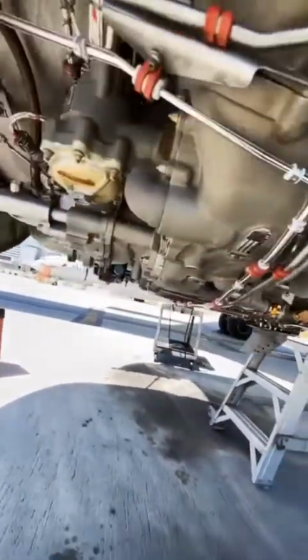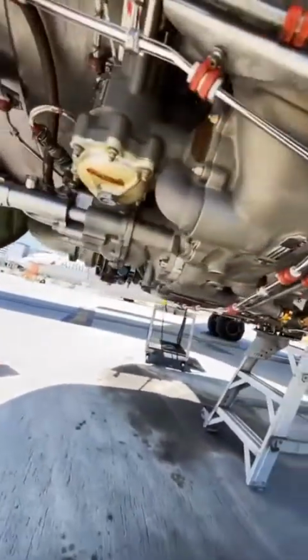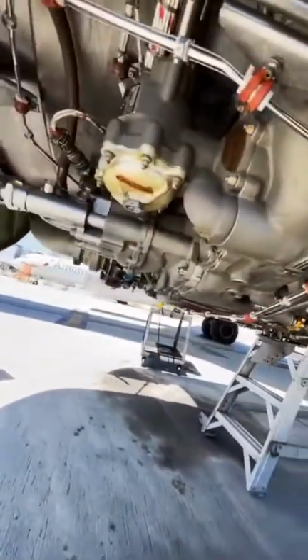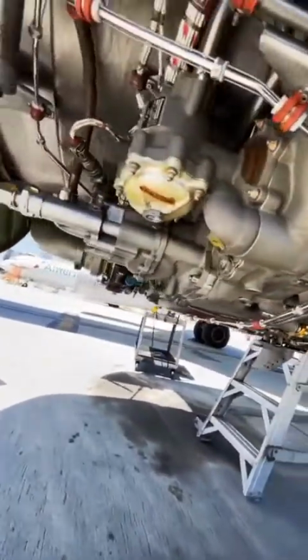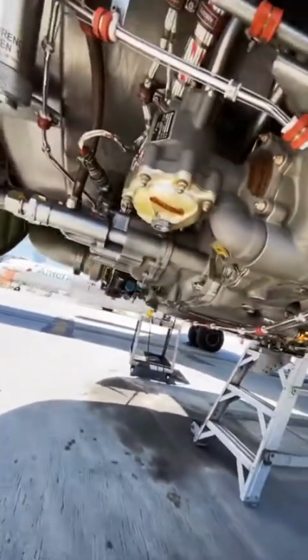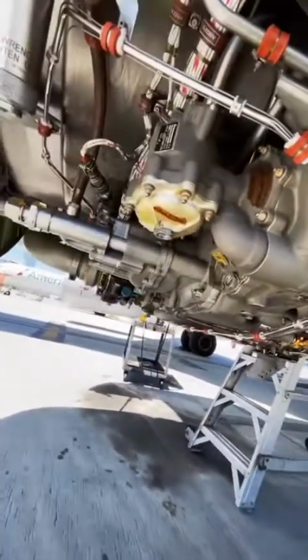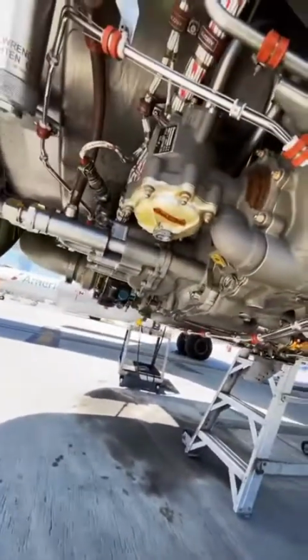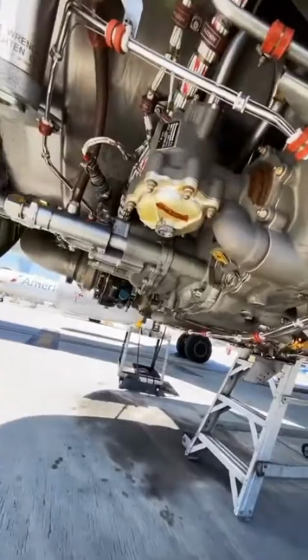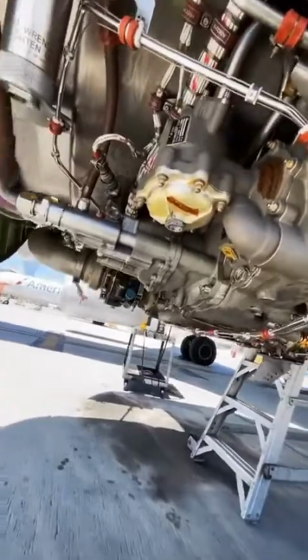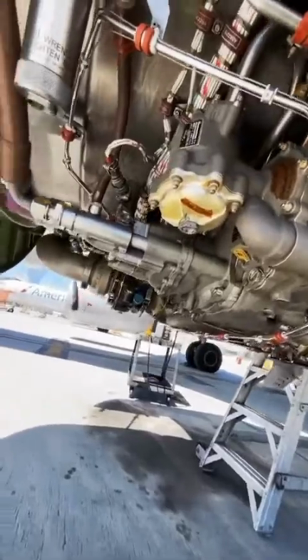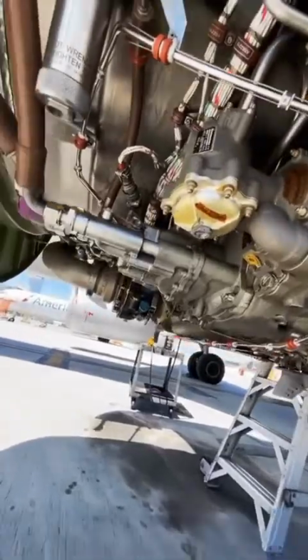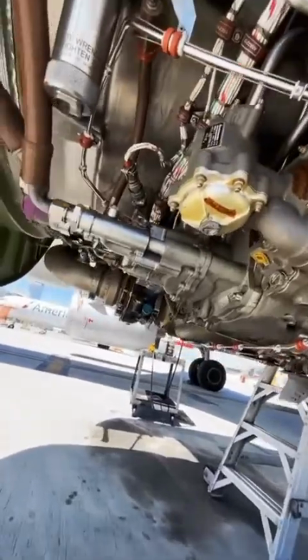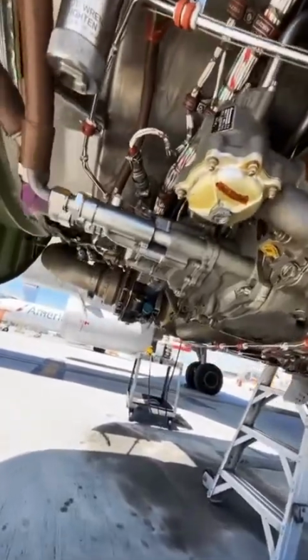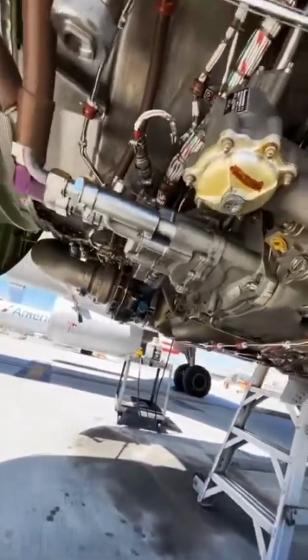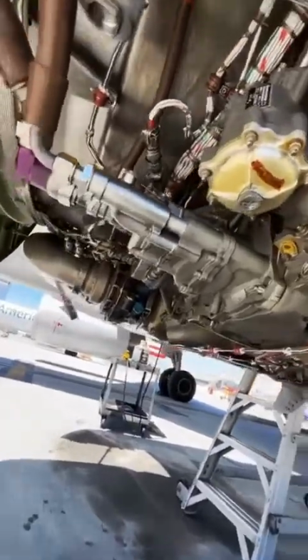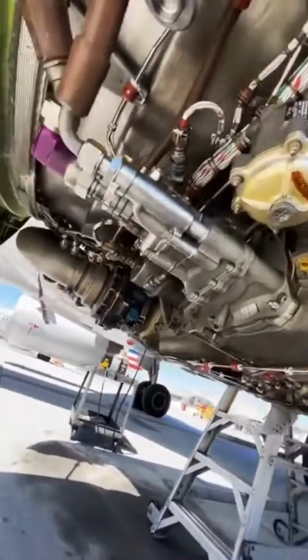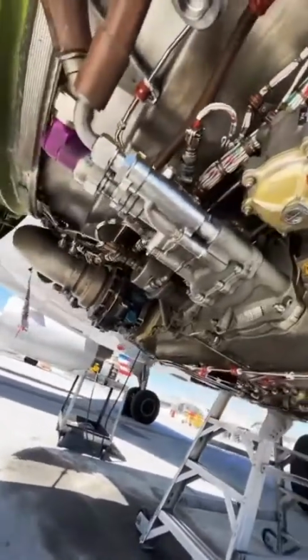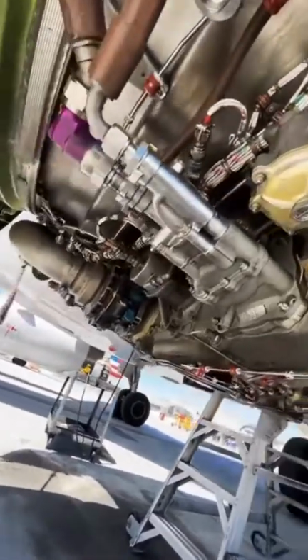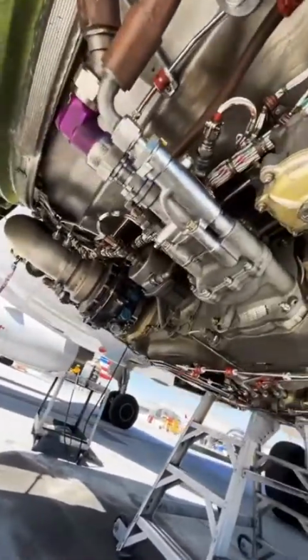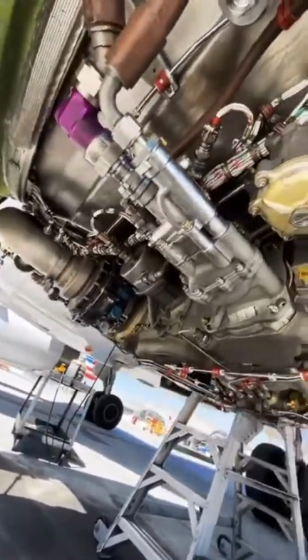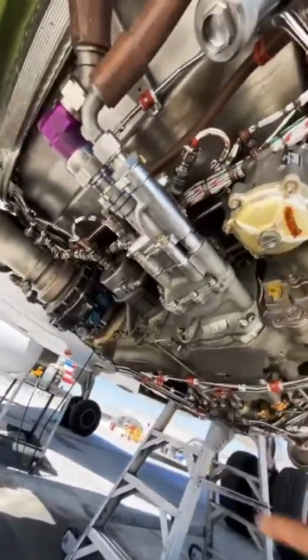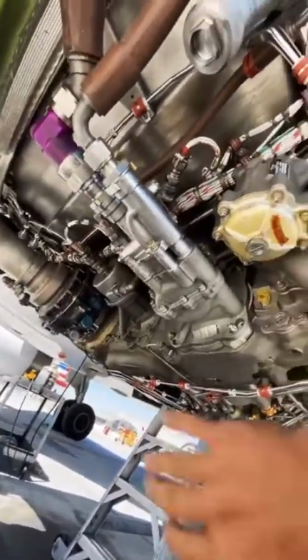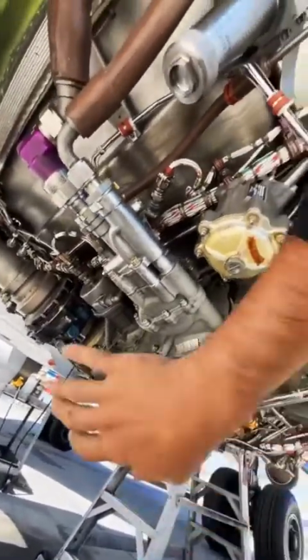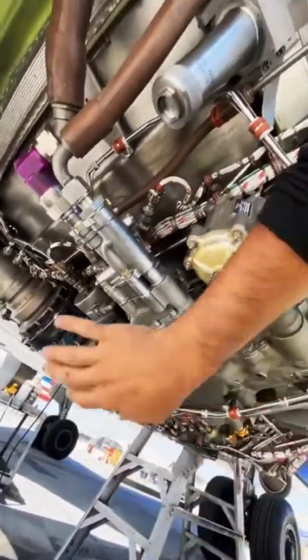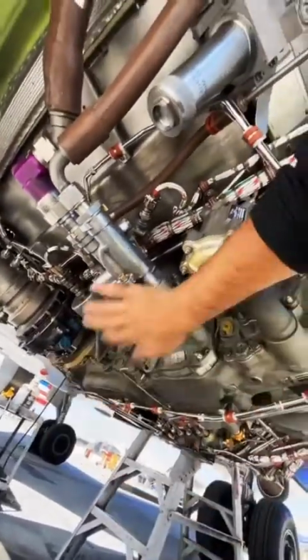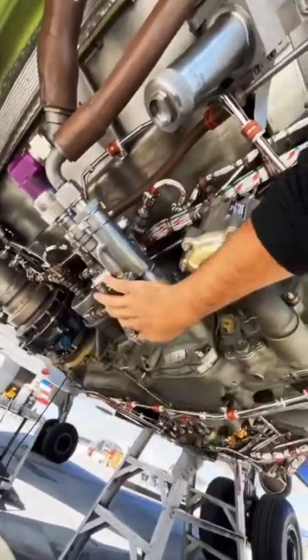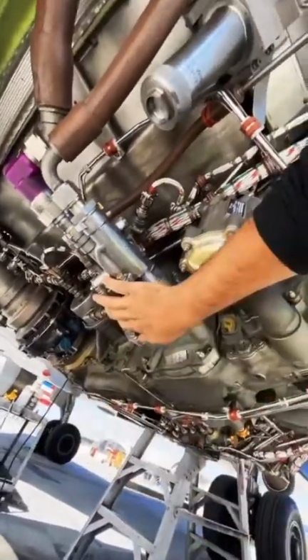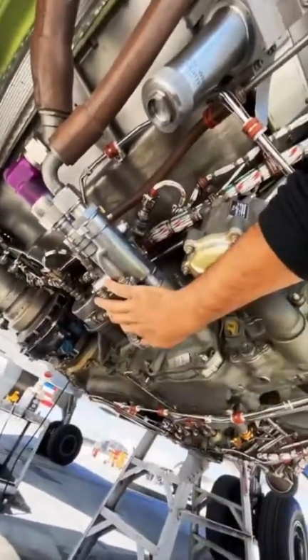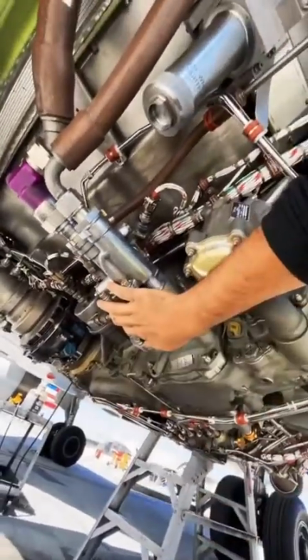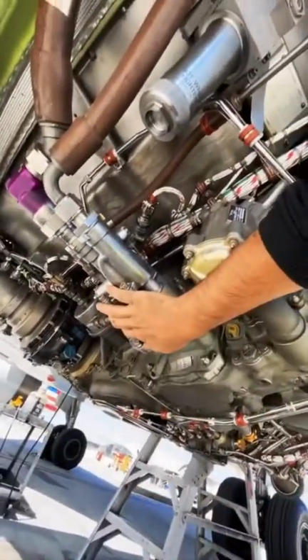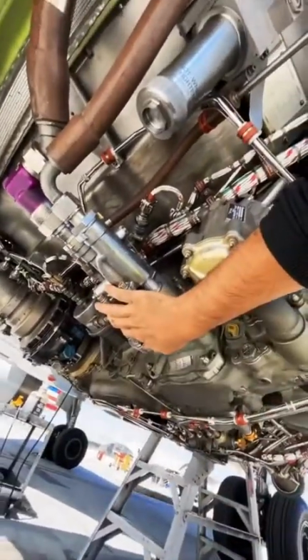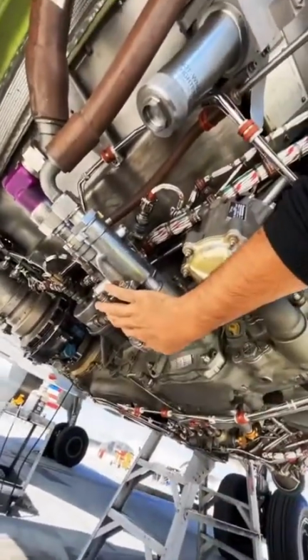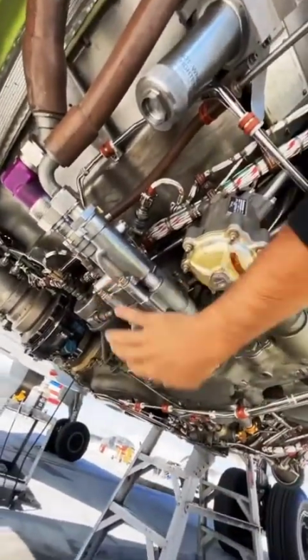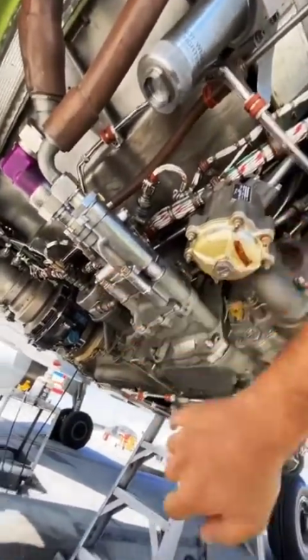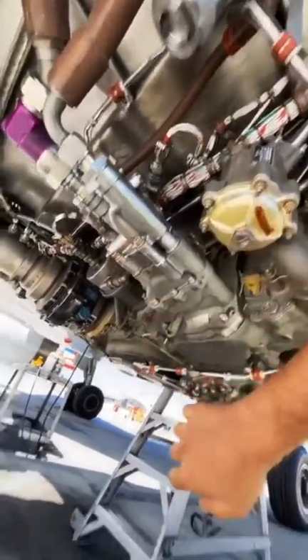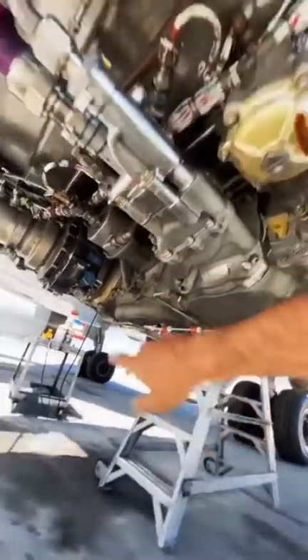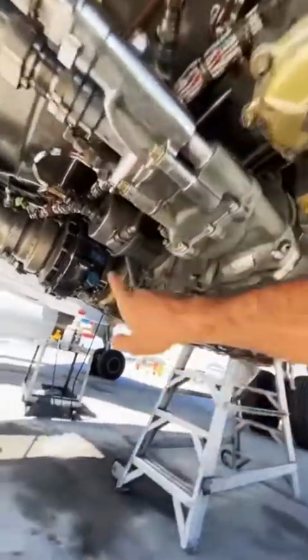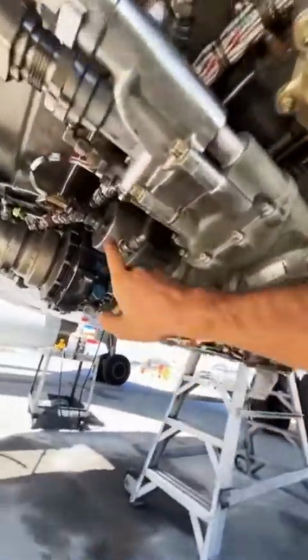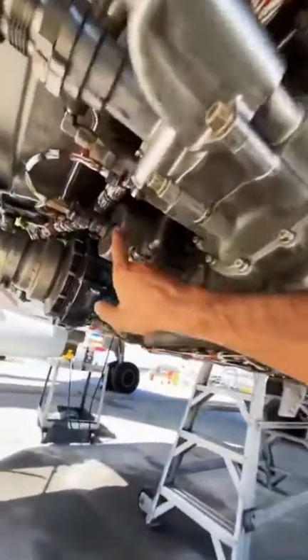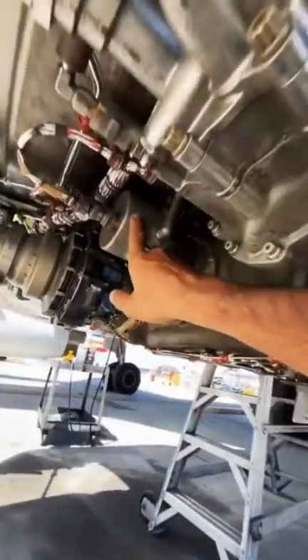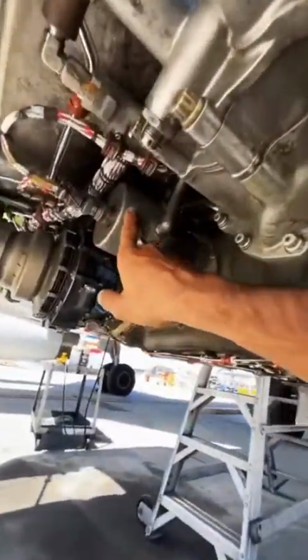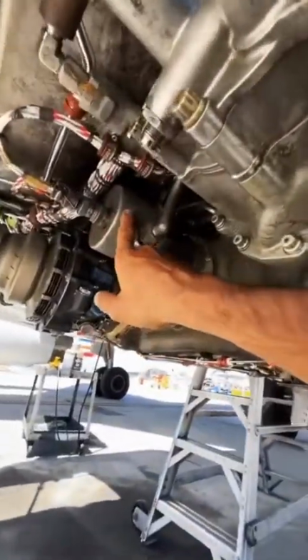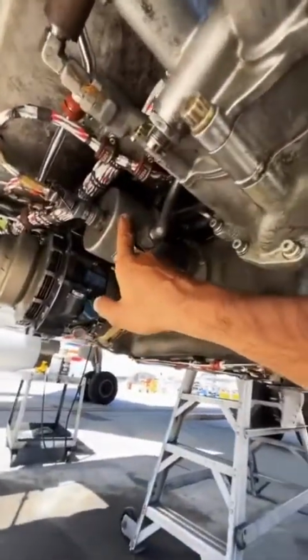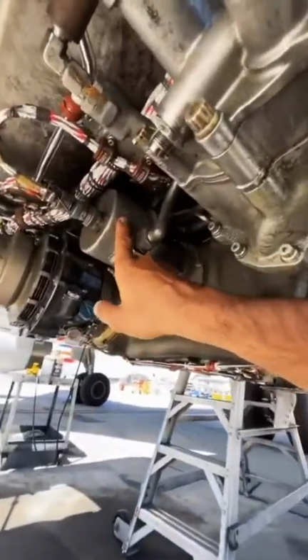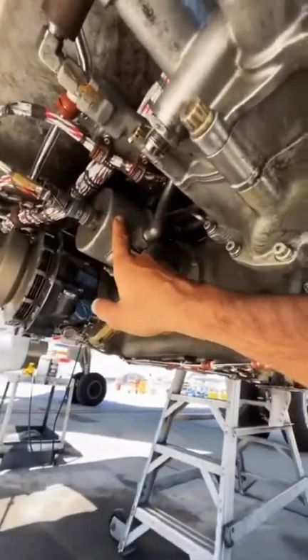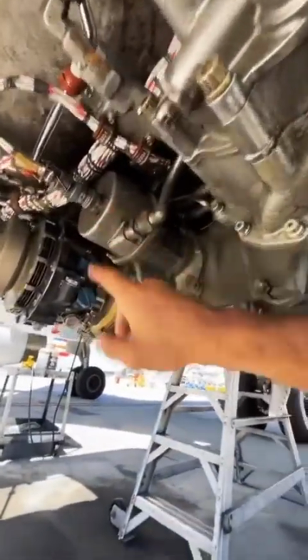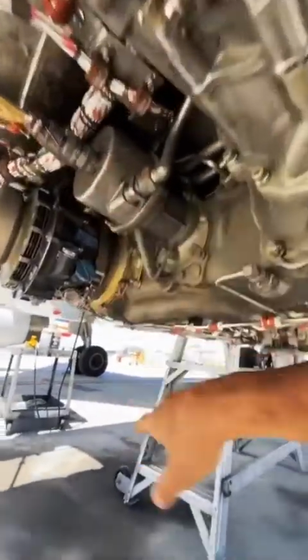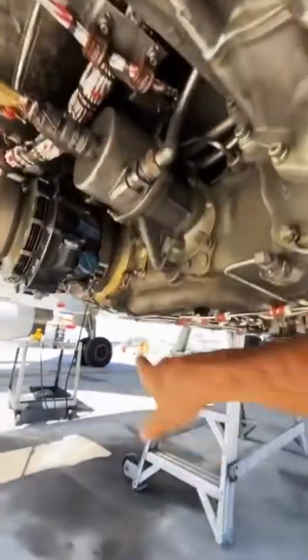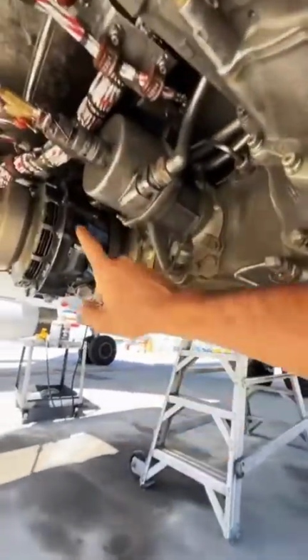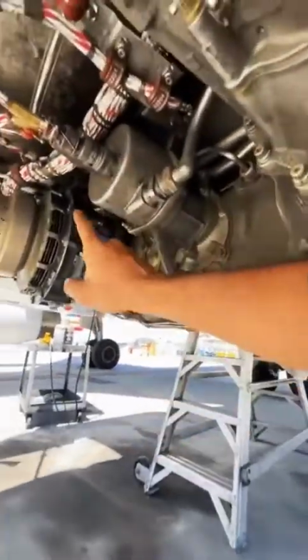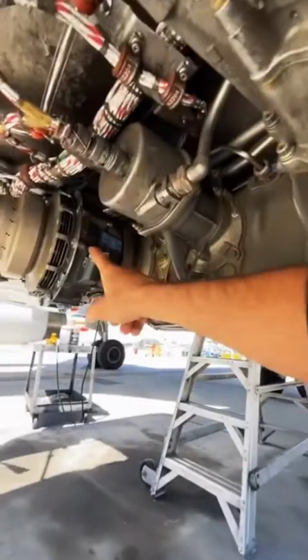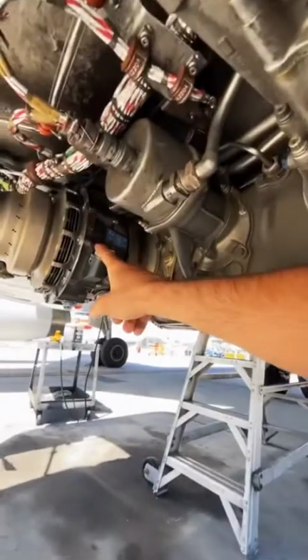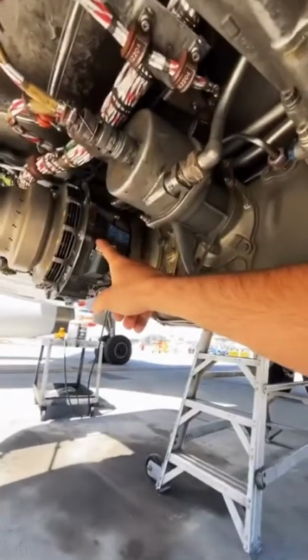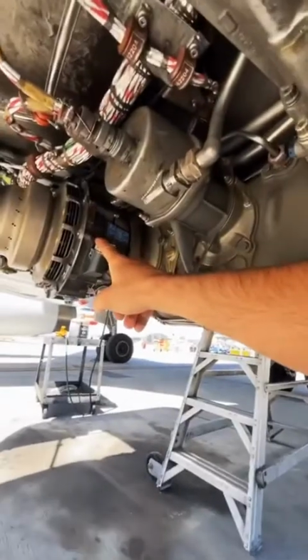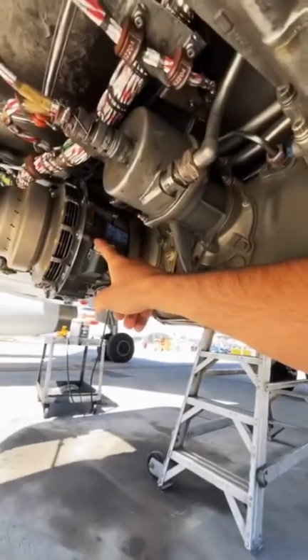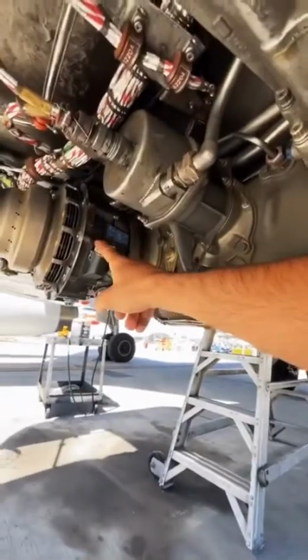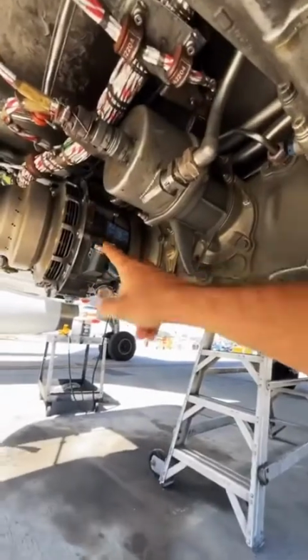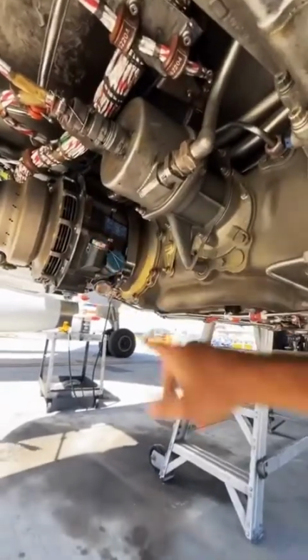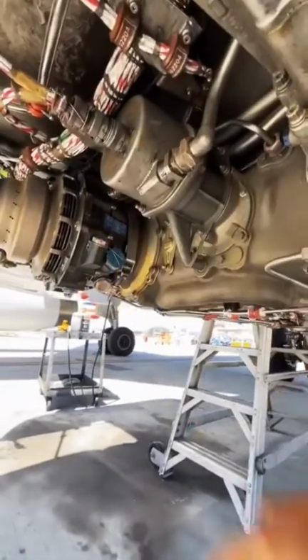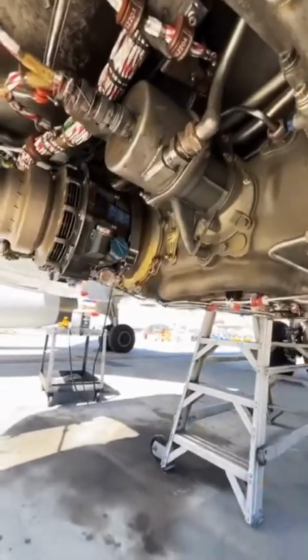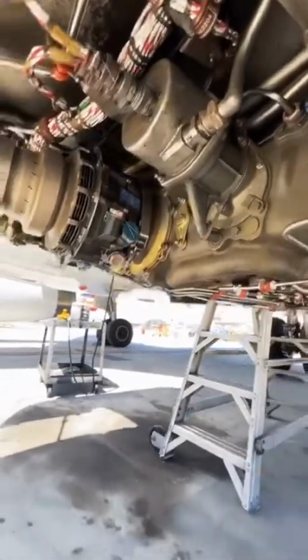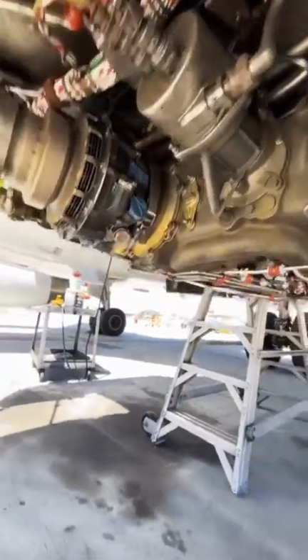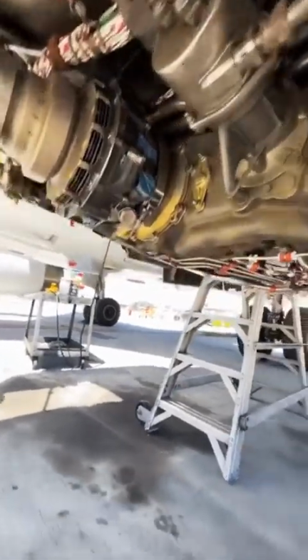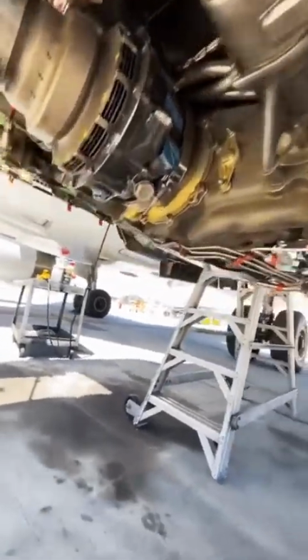A little further down below, we're going to take a look at the hydraulic pump right there. And right next to it is the alternator. And right next to that, the starter.